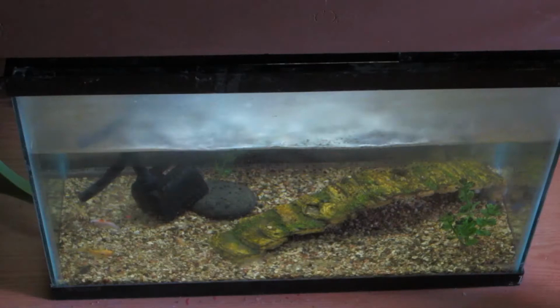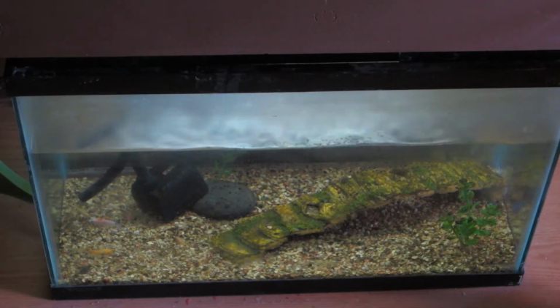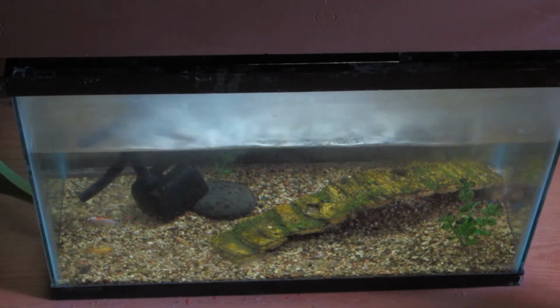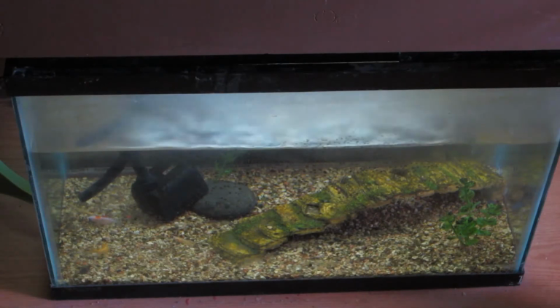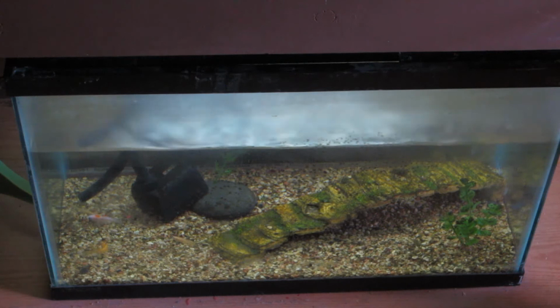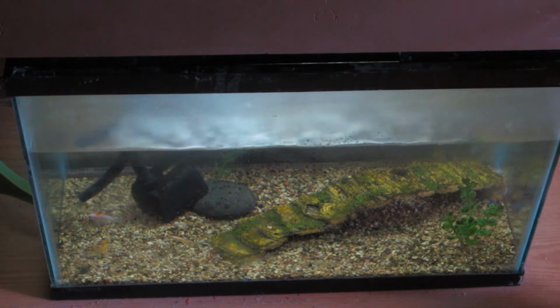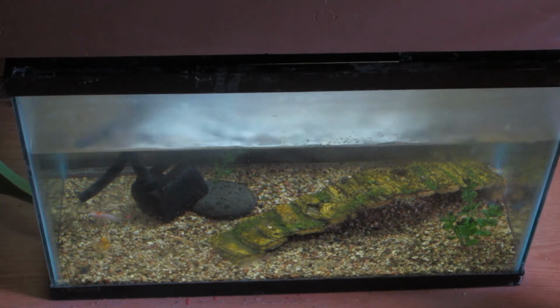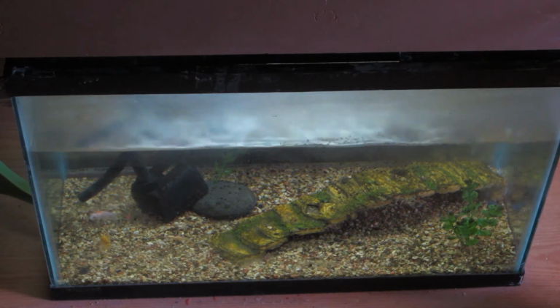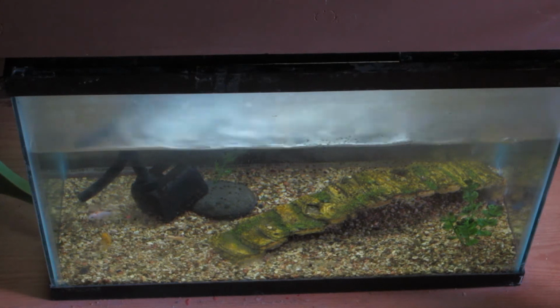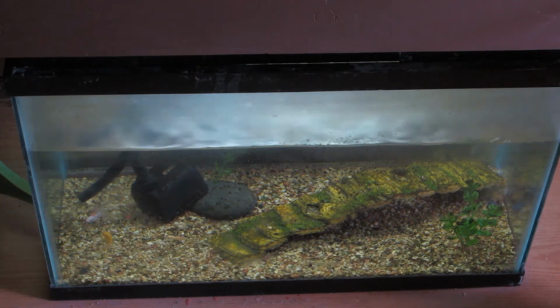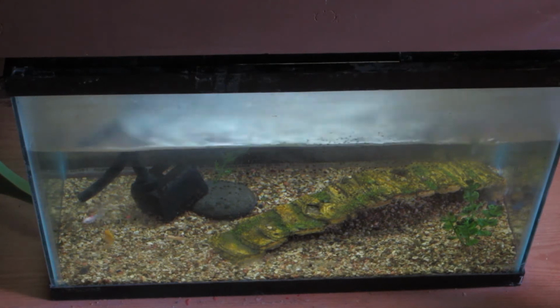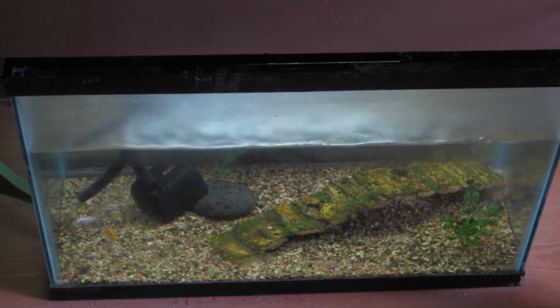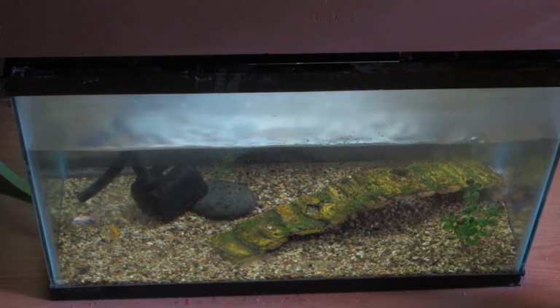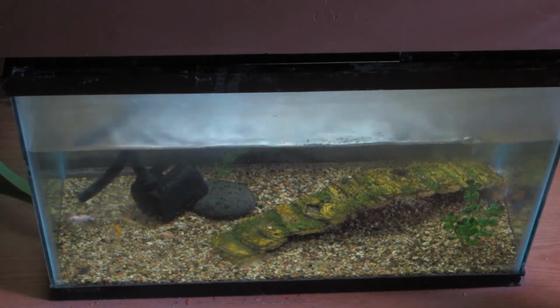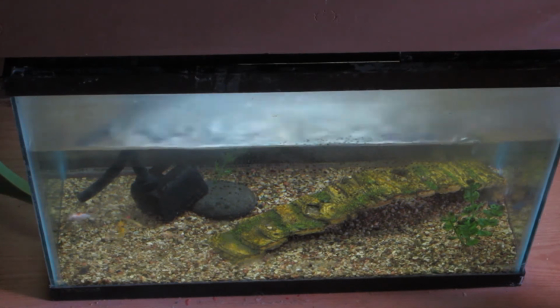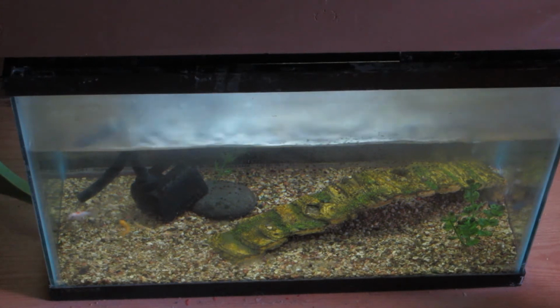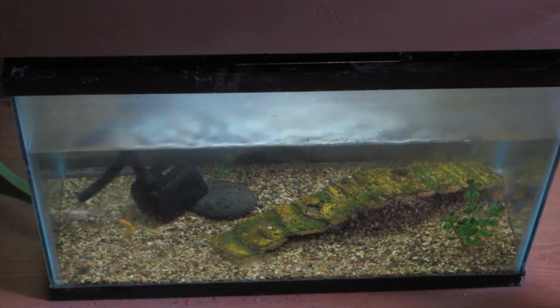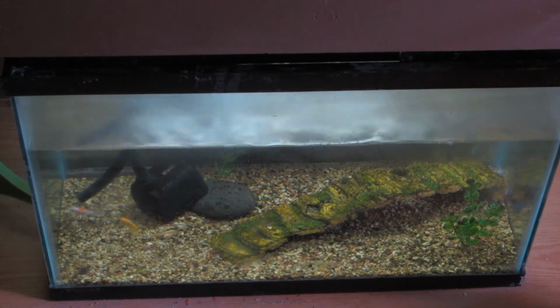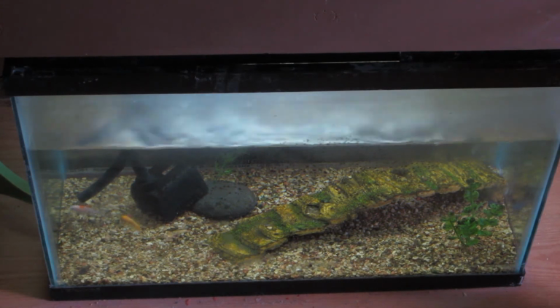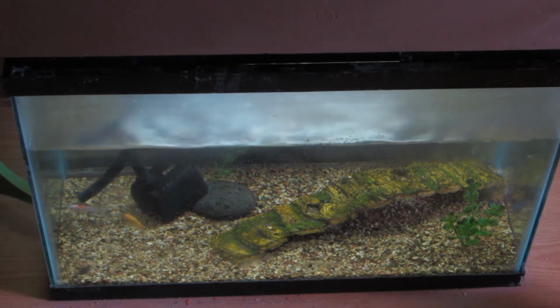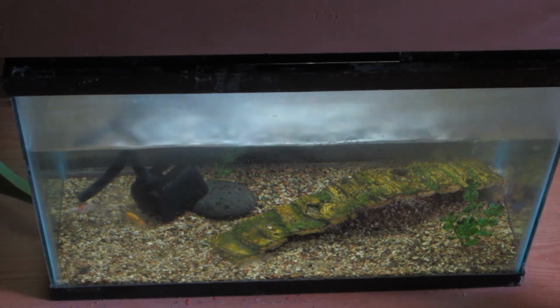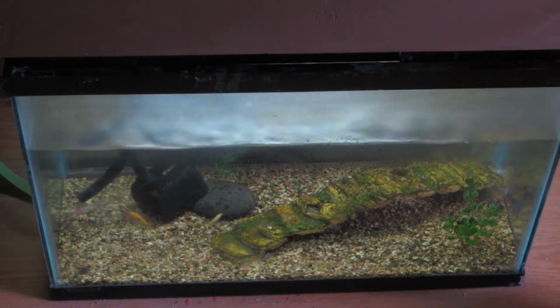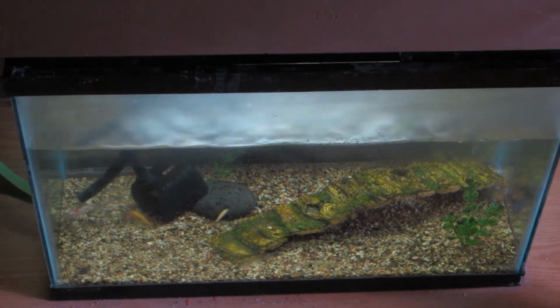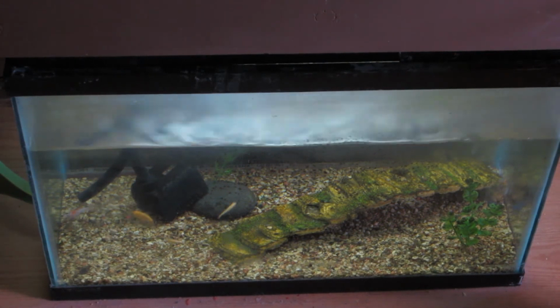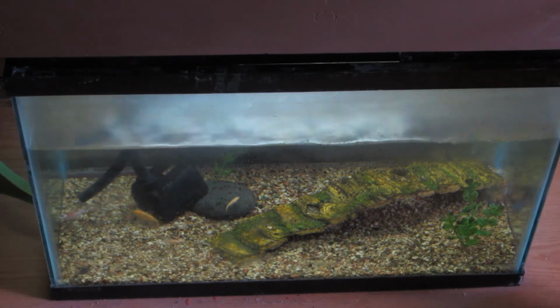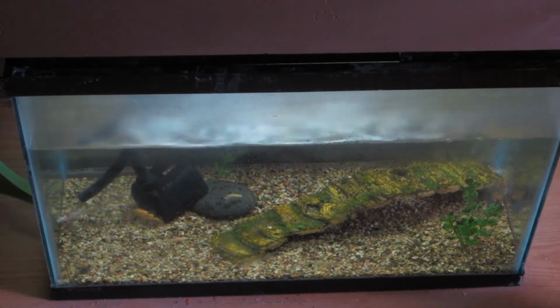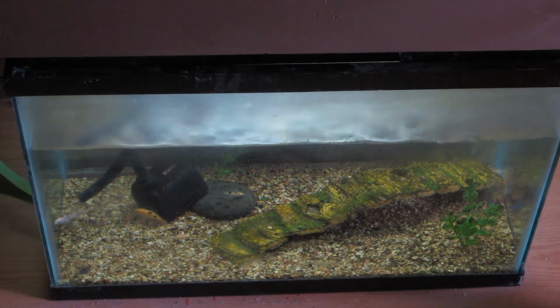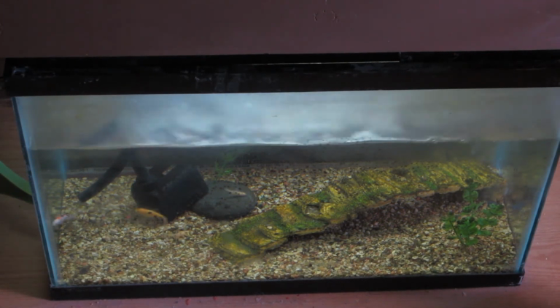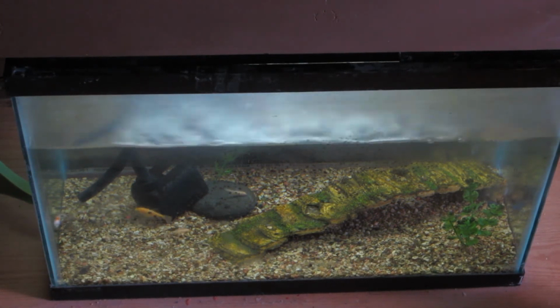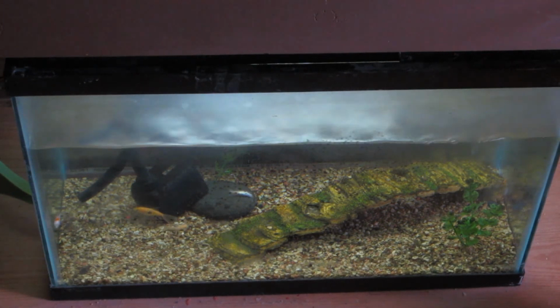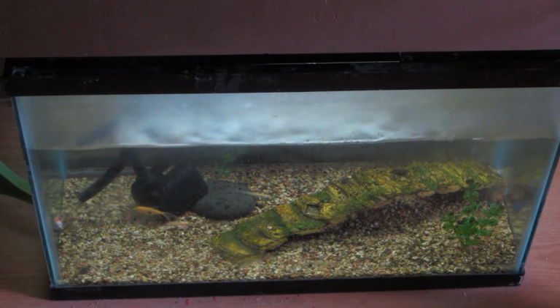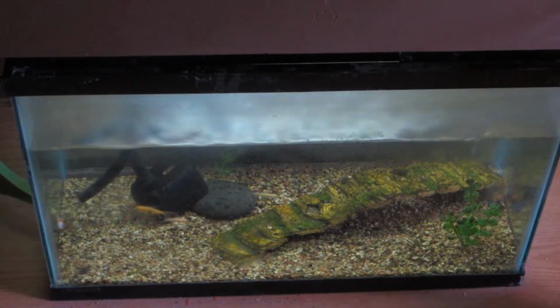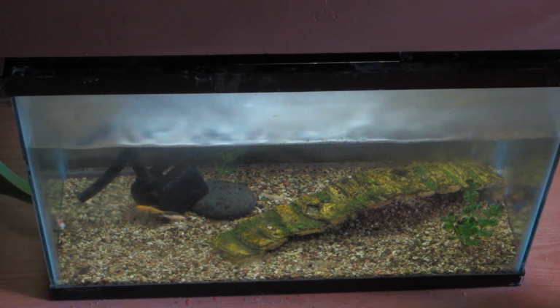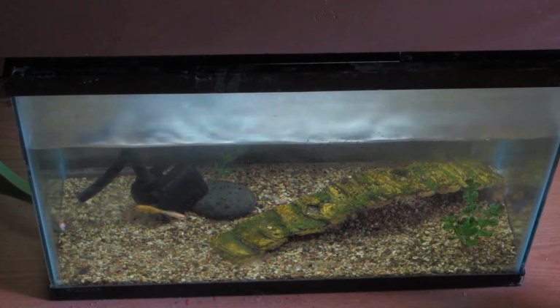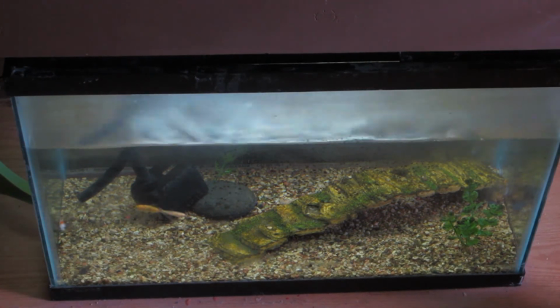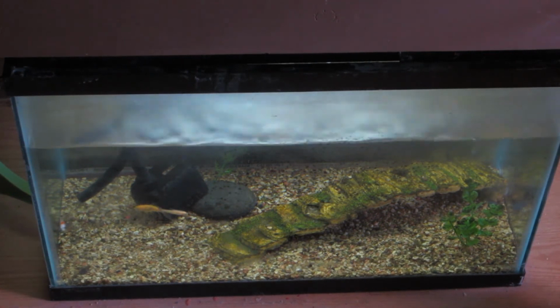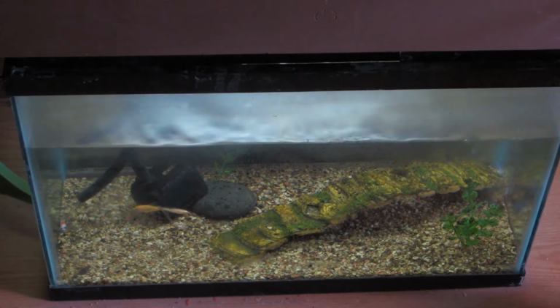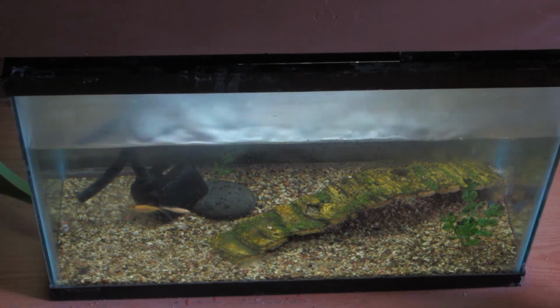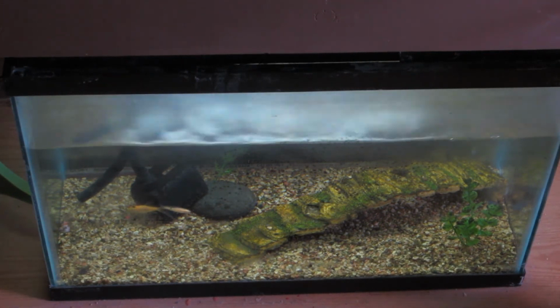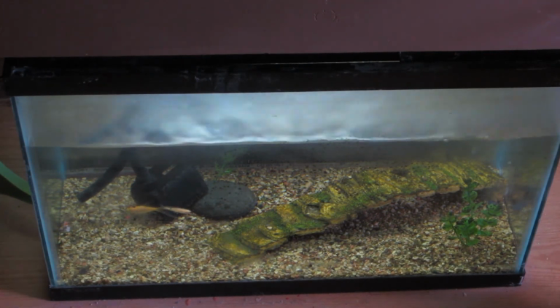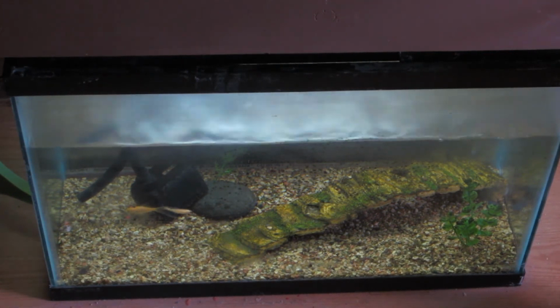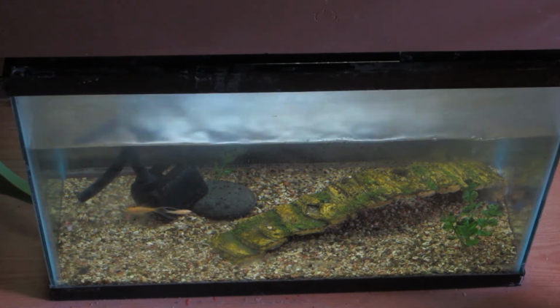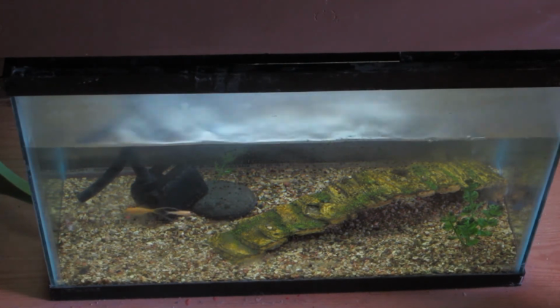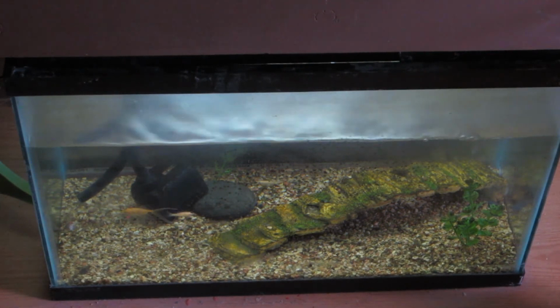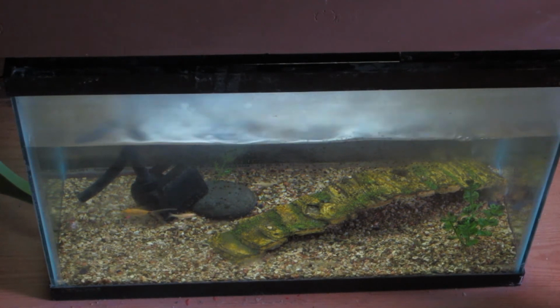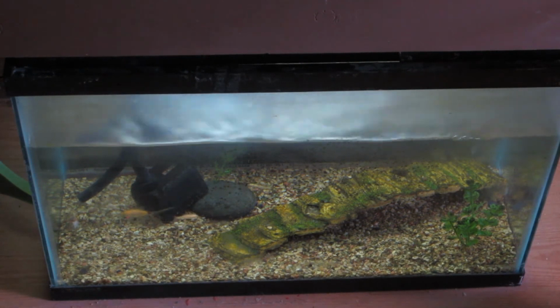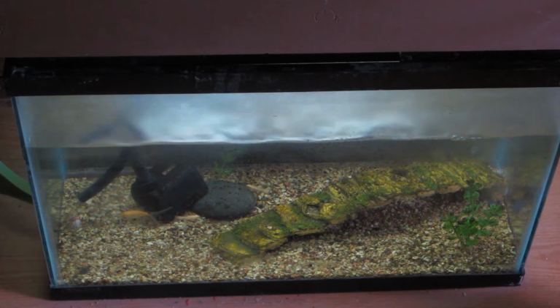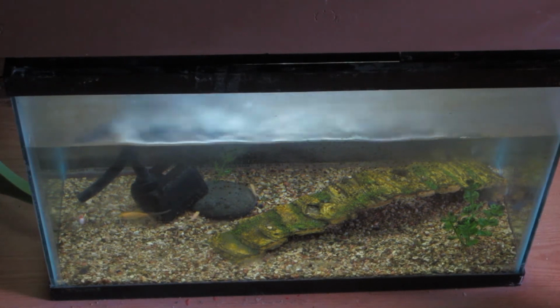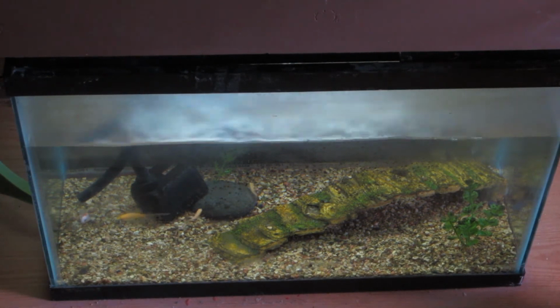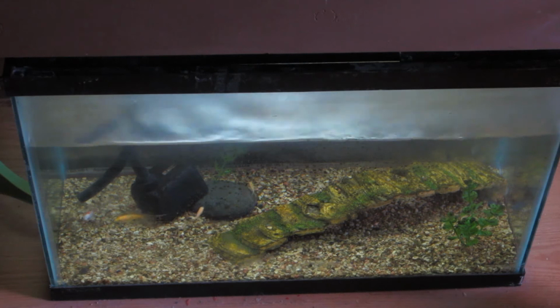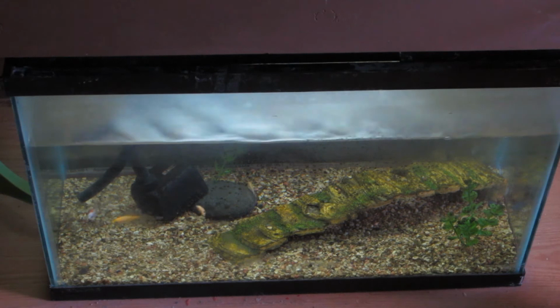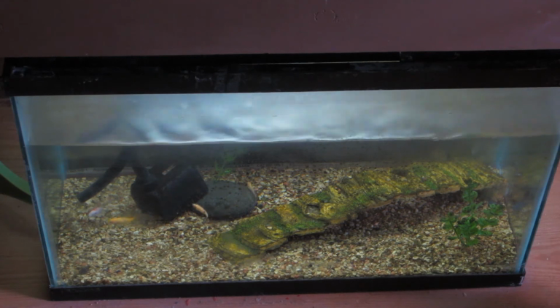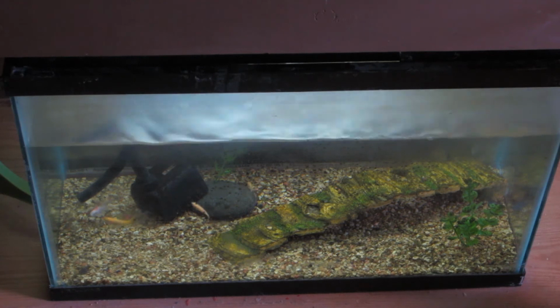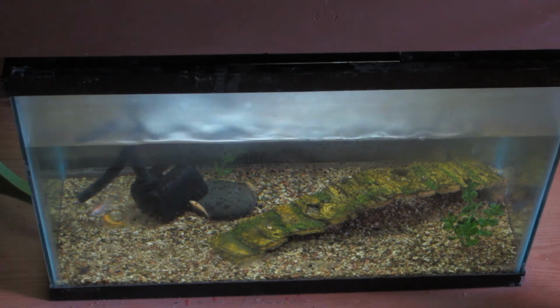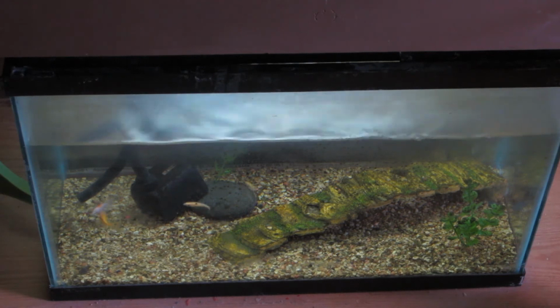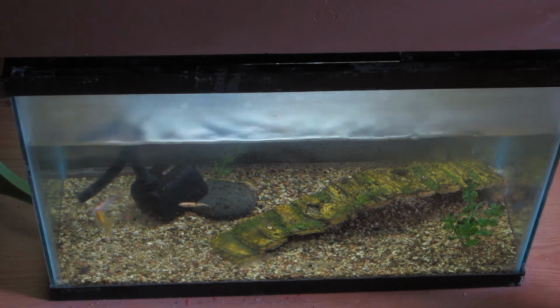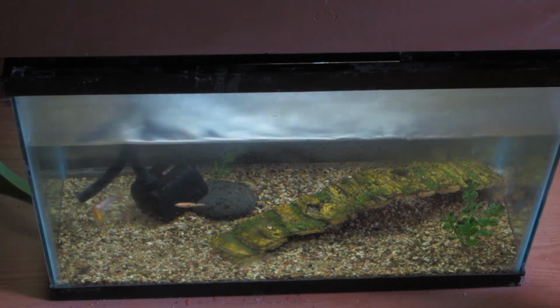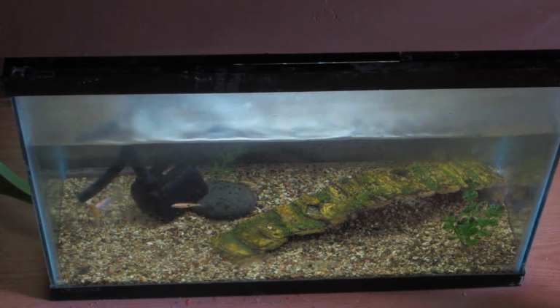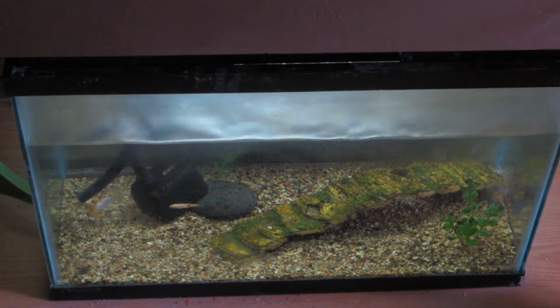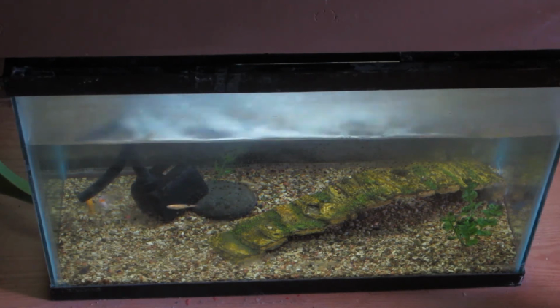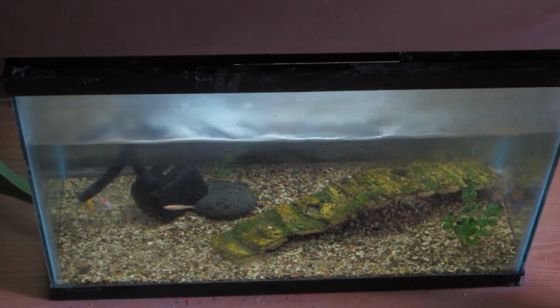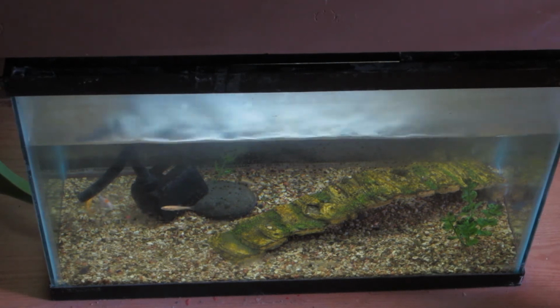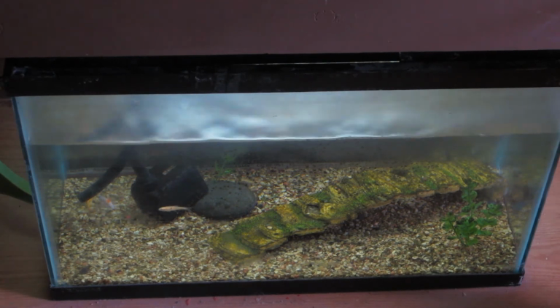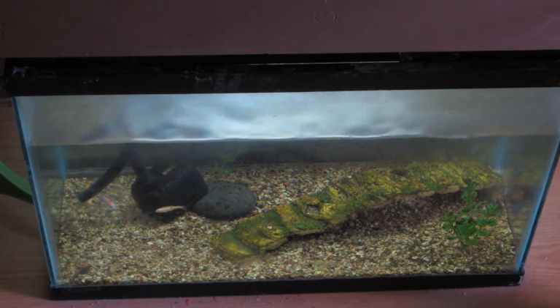Here's the 20 gallon tank while the water from the grow bed dumps into it, with two goldfish and two guppies swimming around.